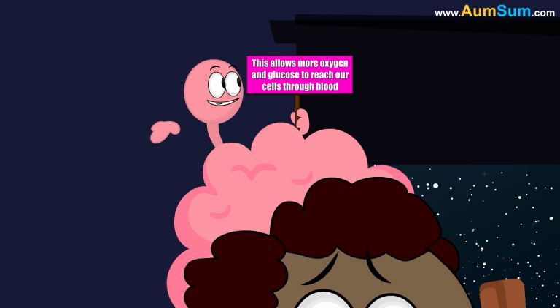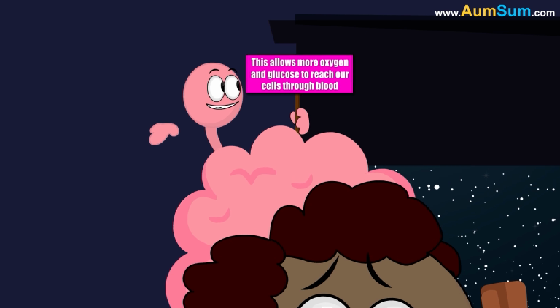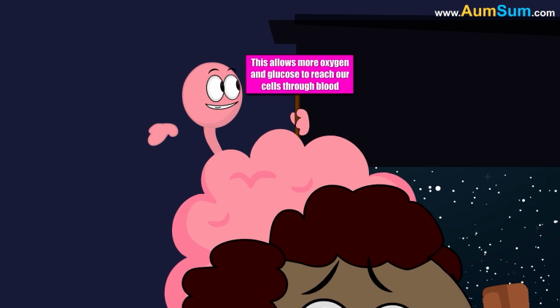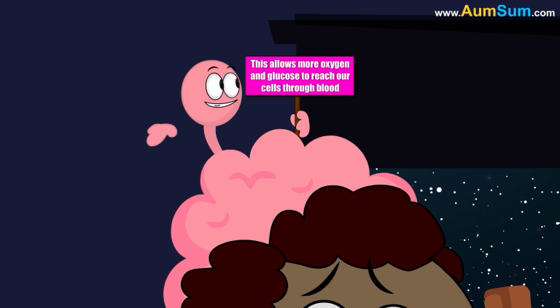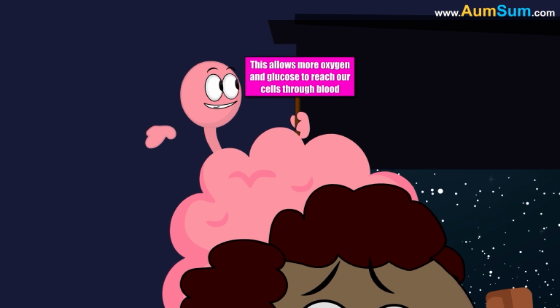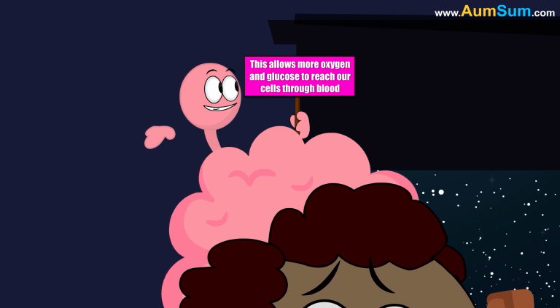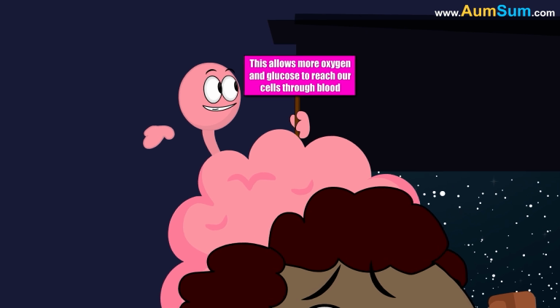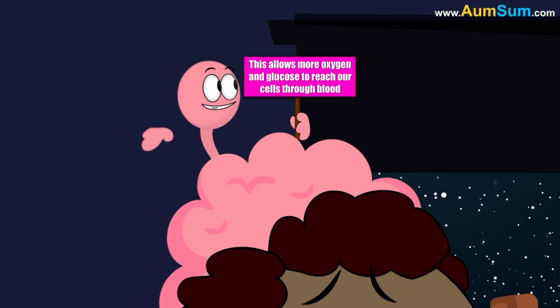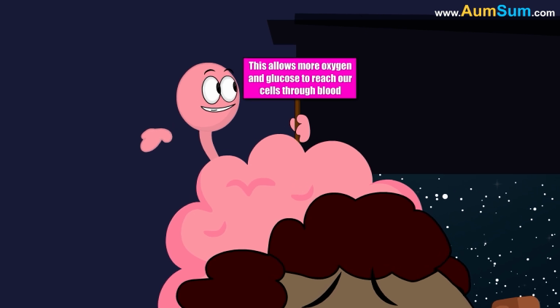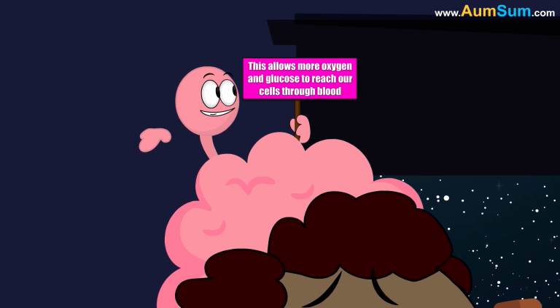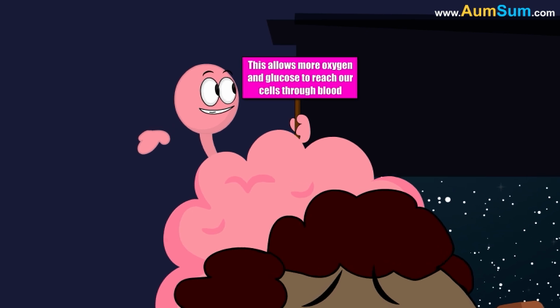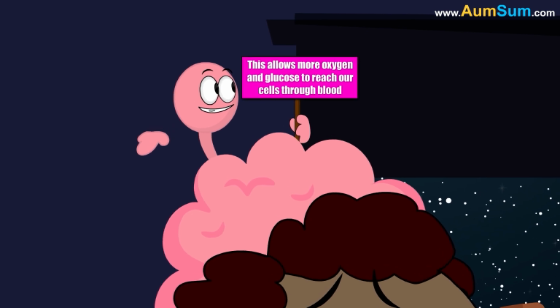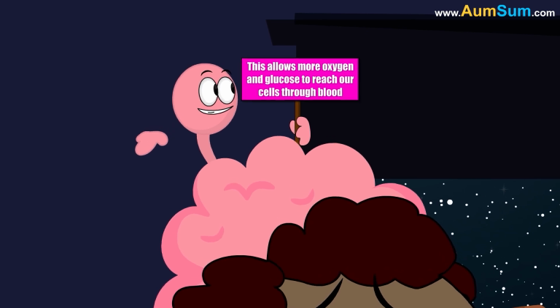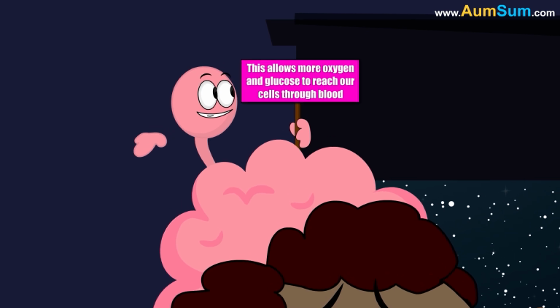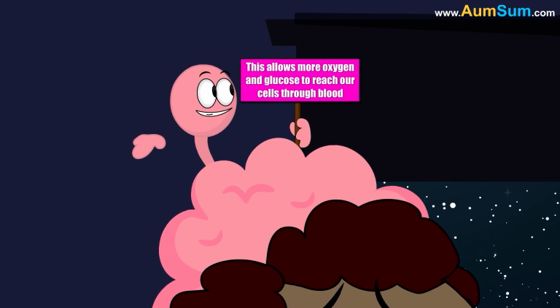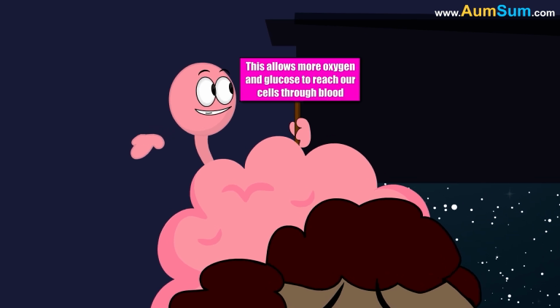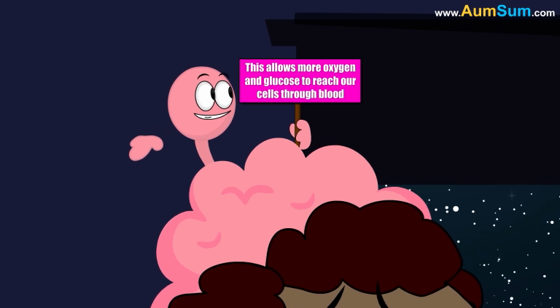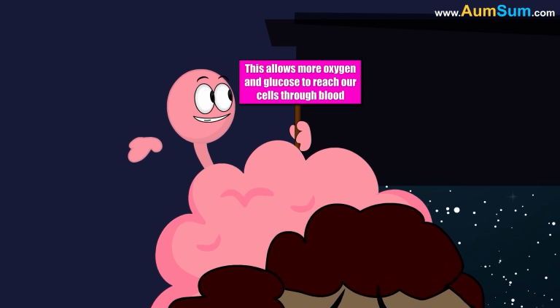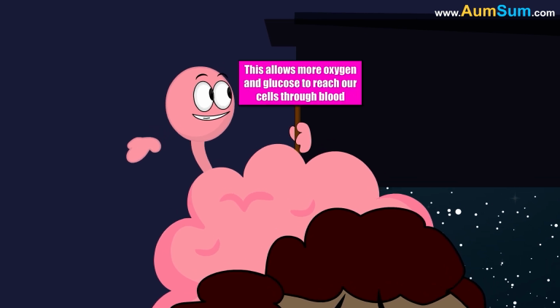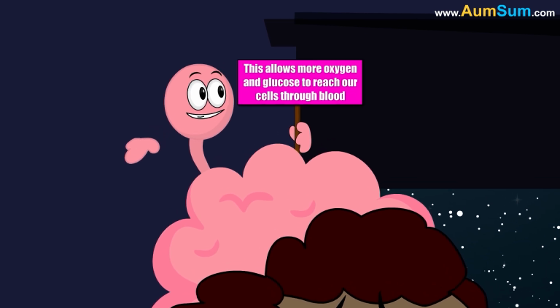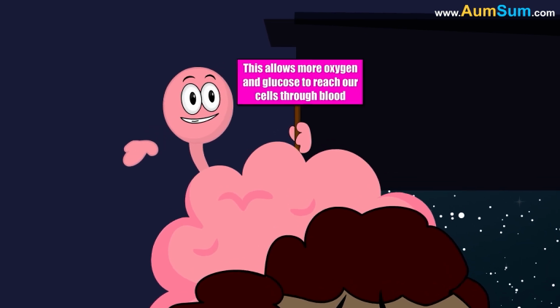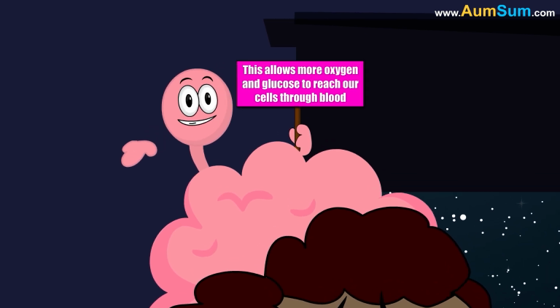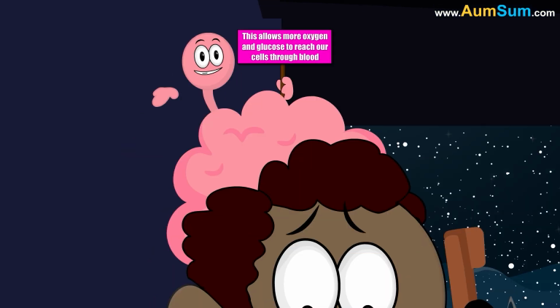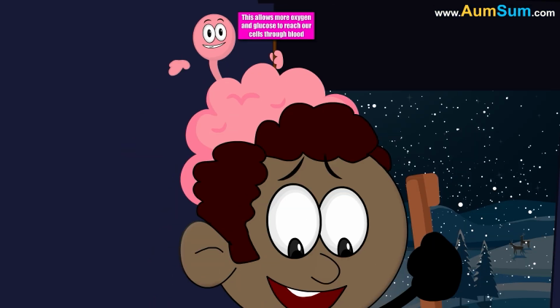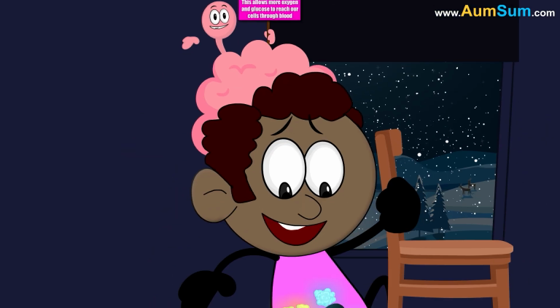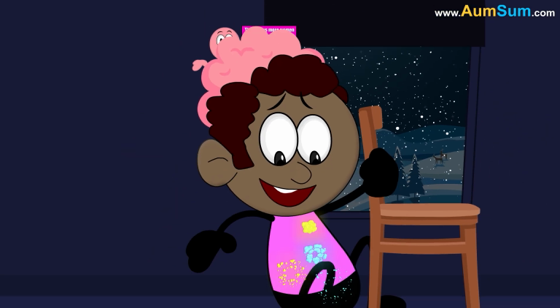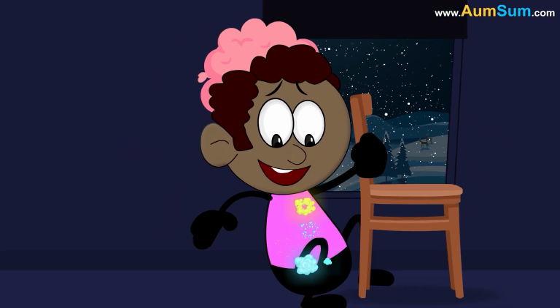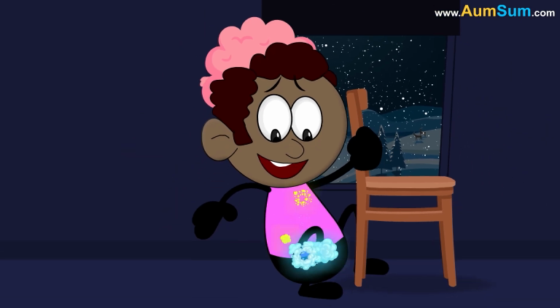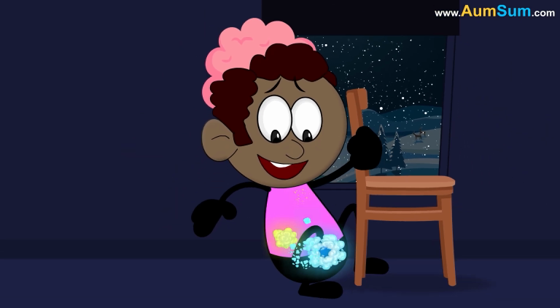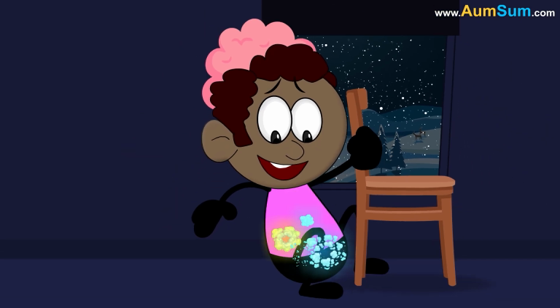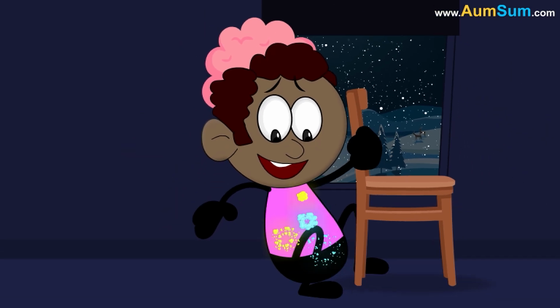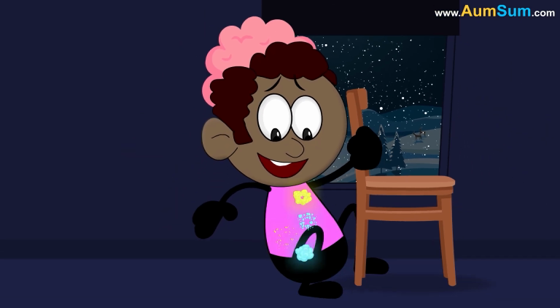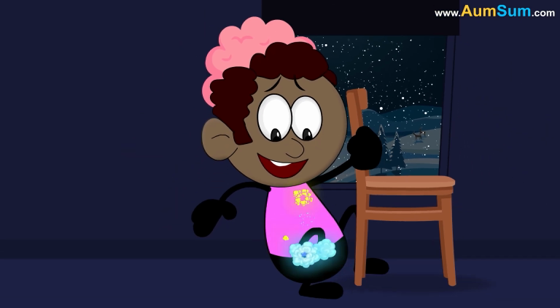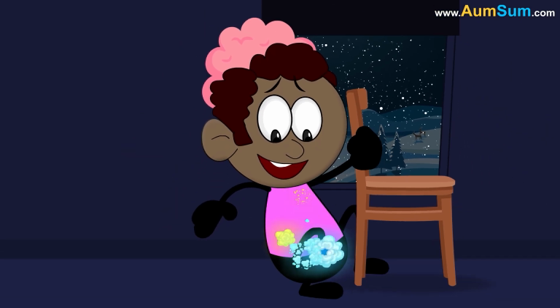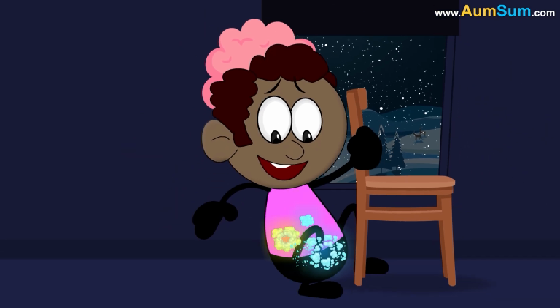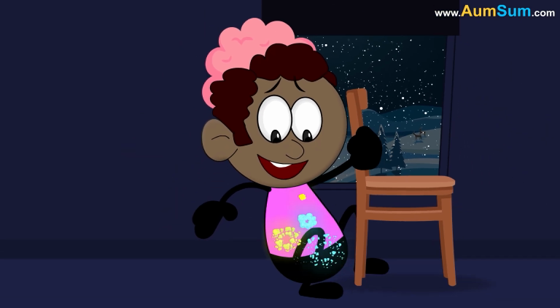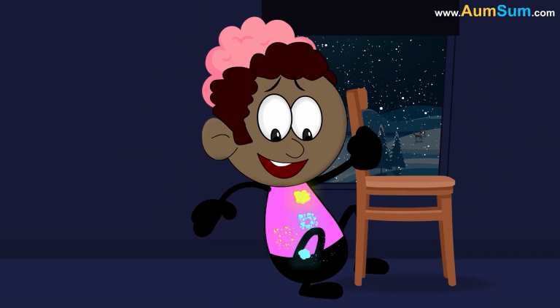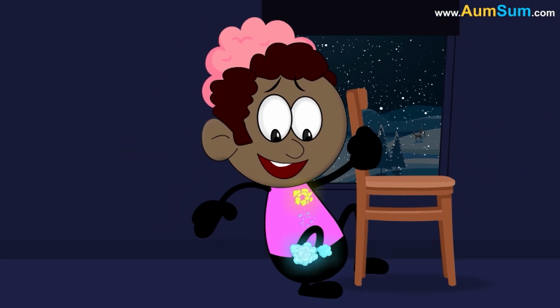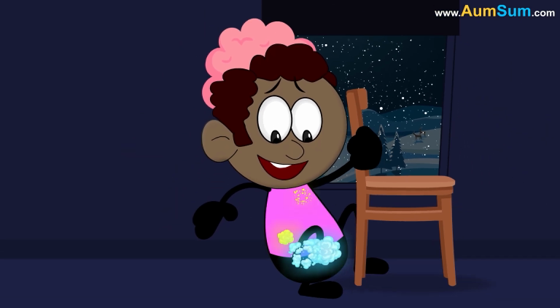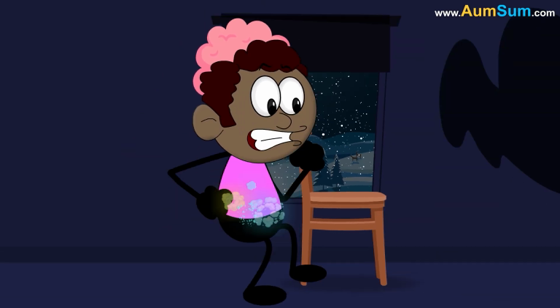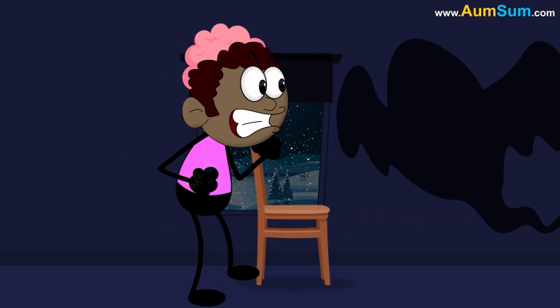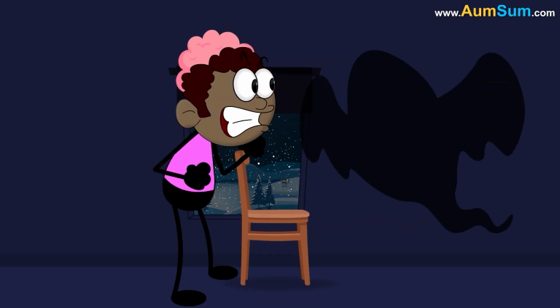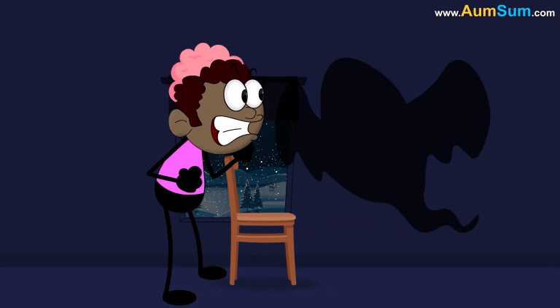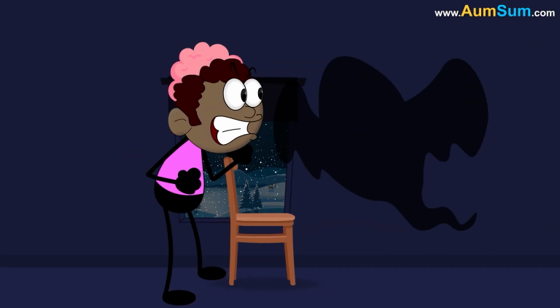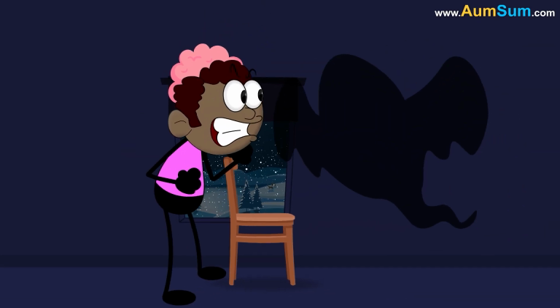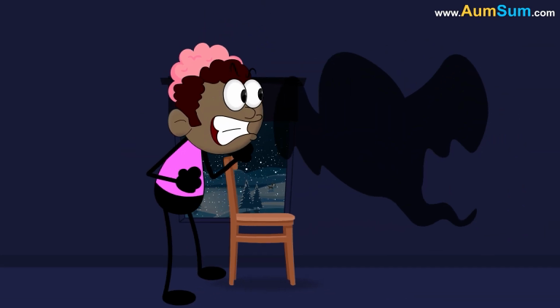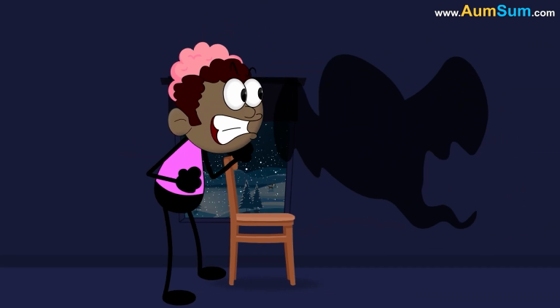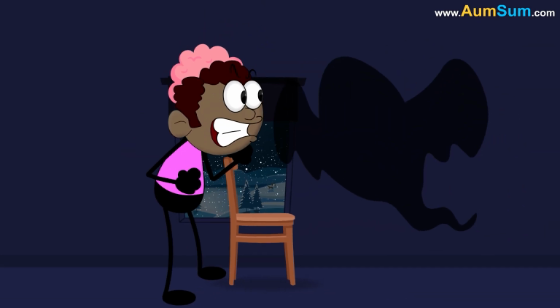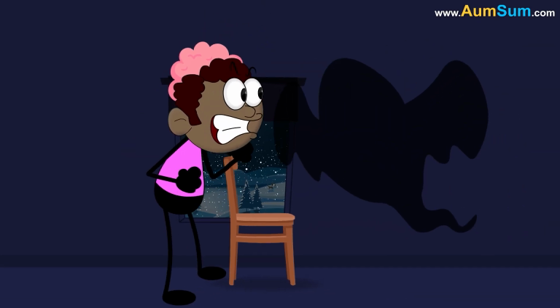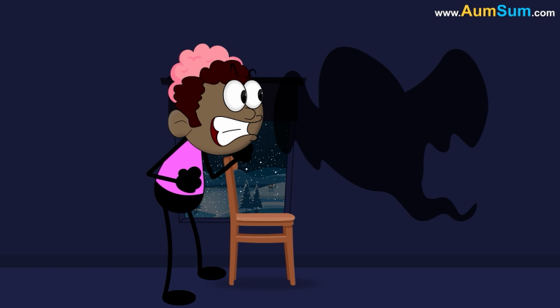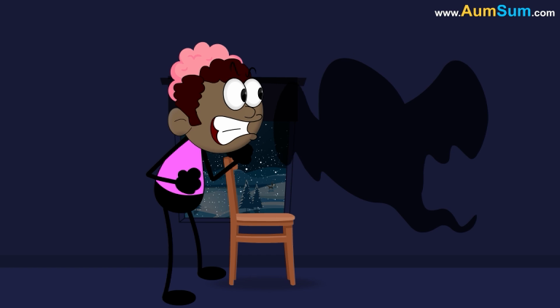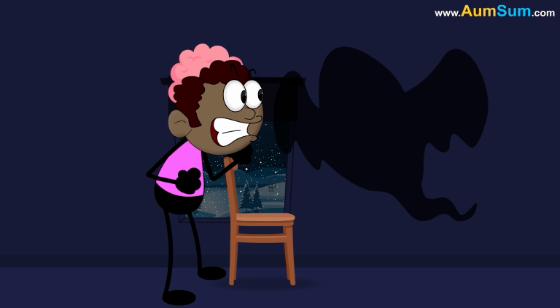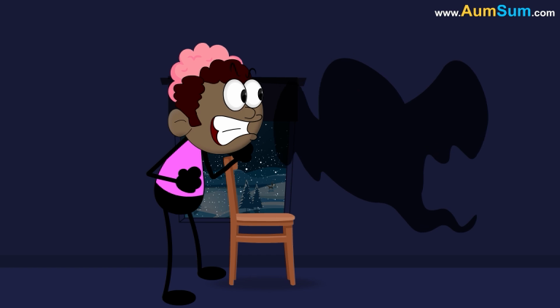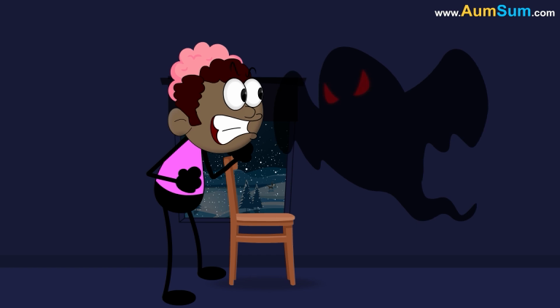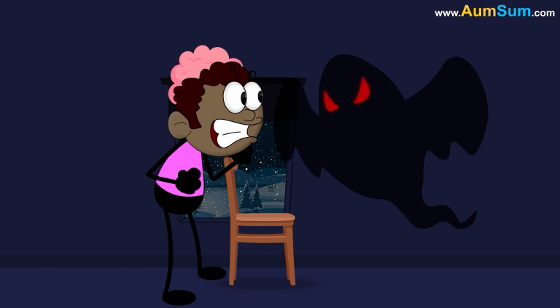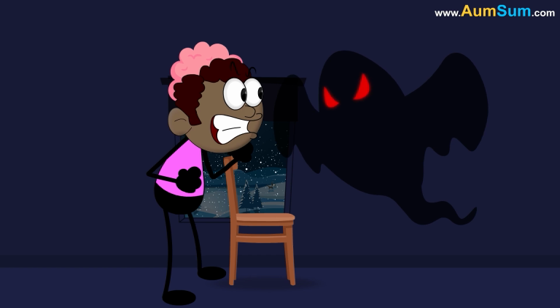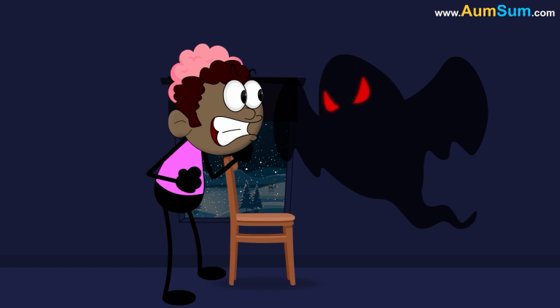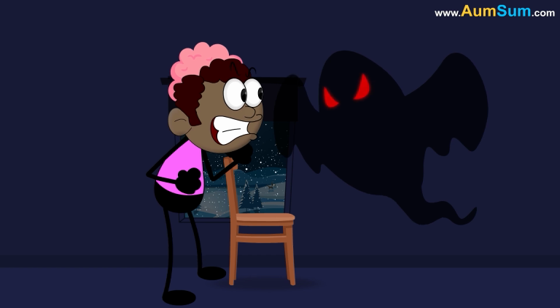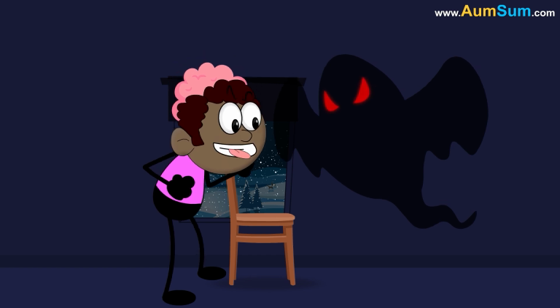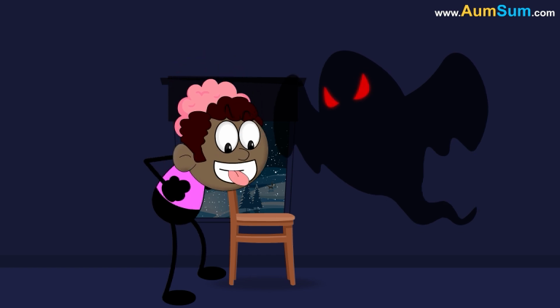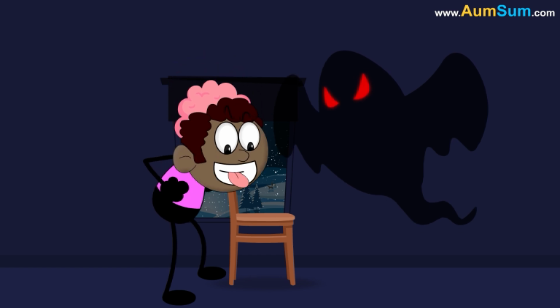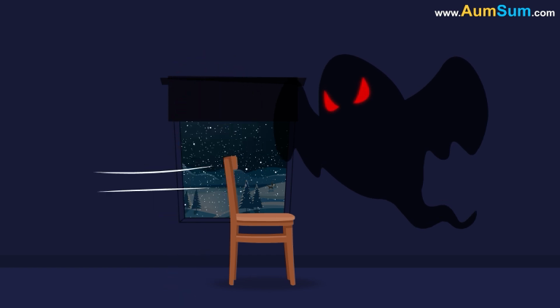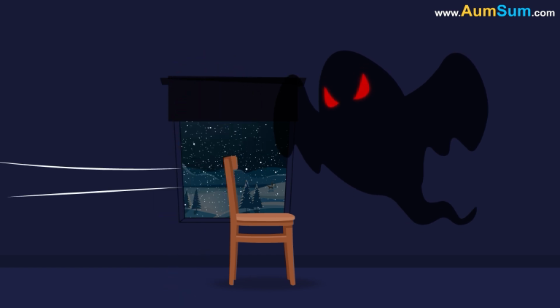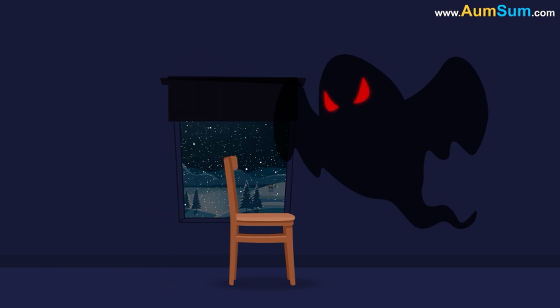Most importantly, adrenaline makes our heartbeat faster than normal. This allows more oxygen and glucose to reach our cells through blood, giving us a burst of energy and thus making us capable to fight or flee.